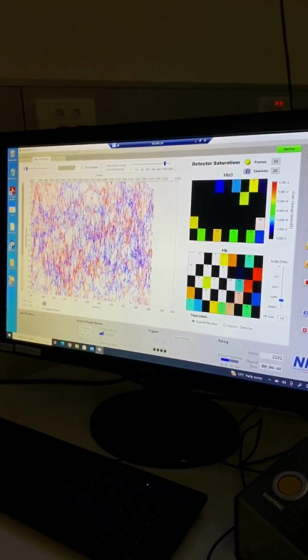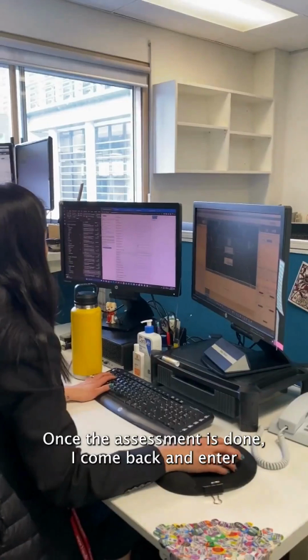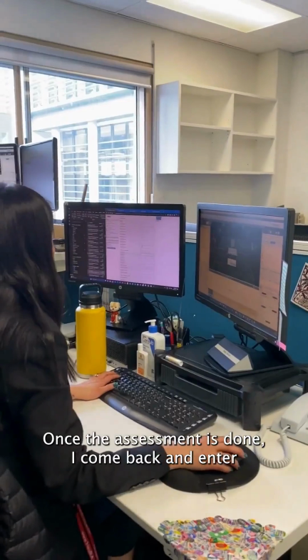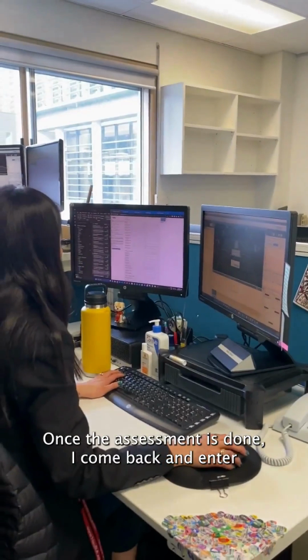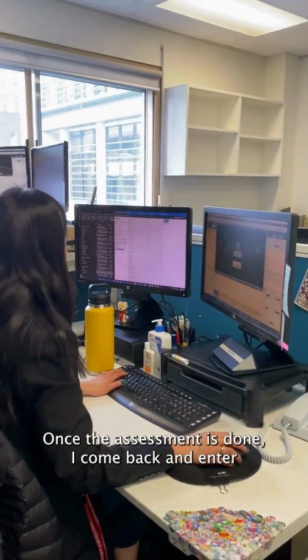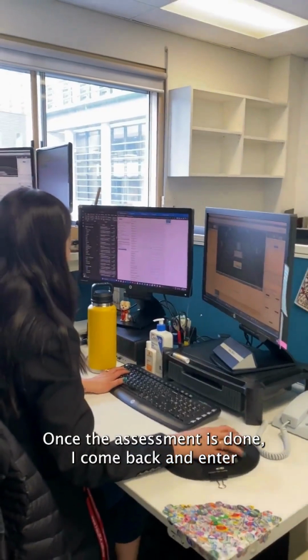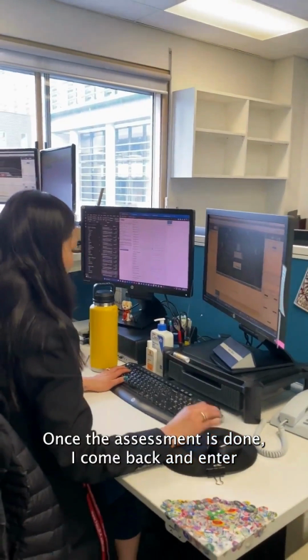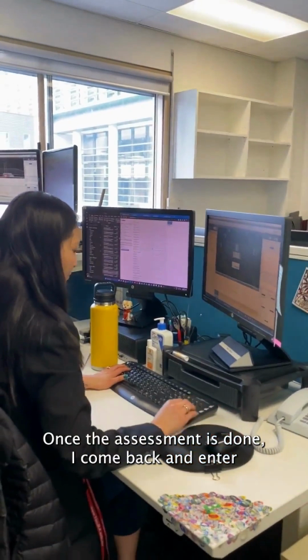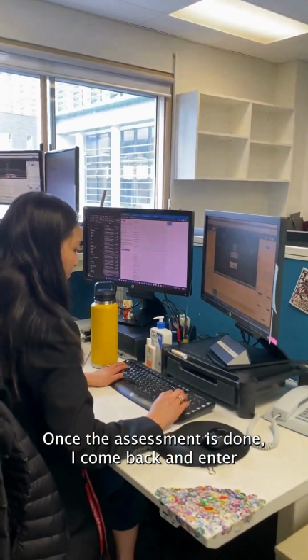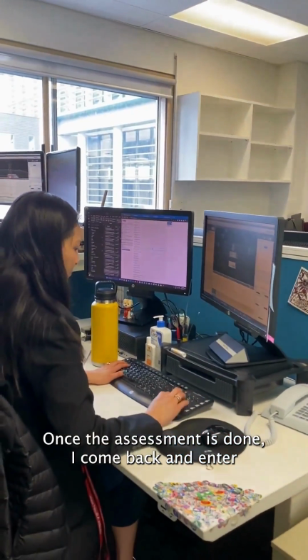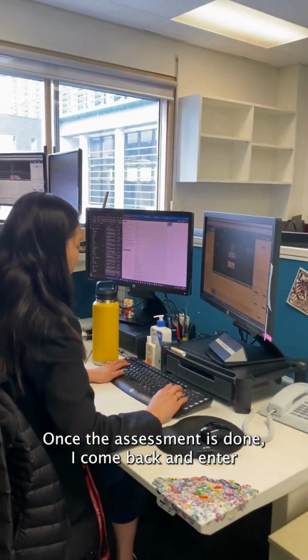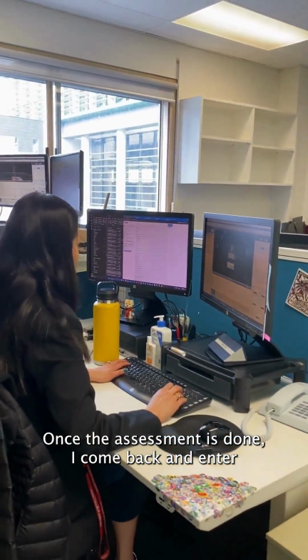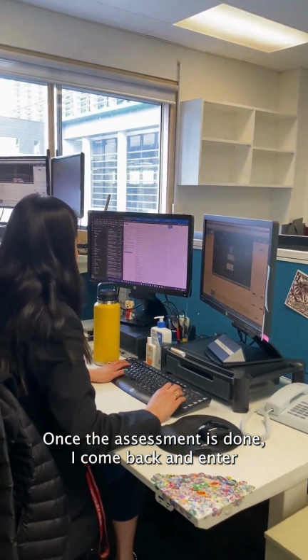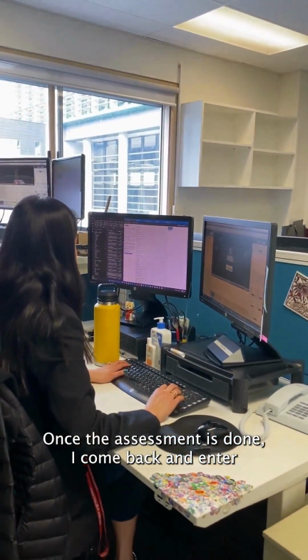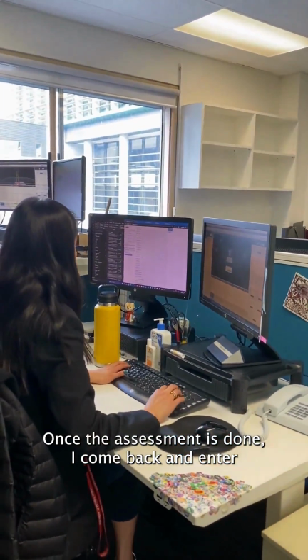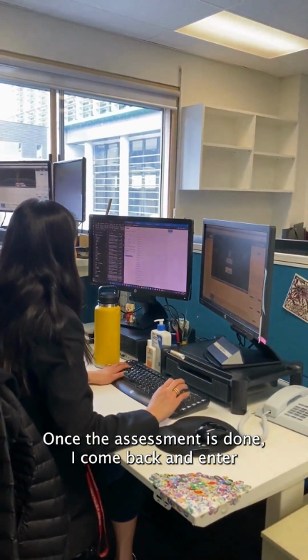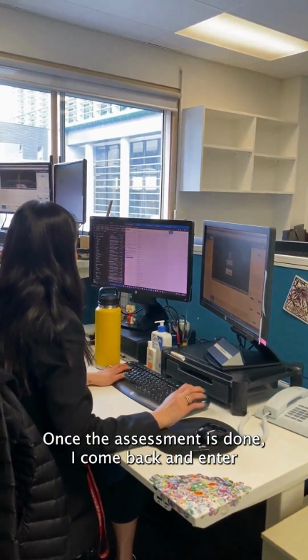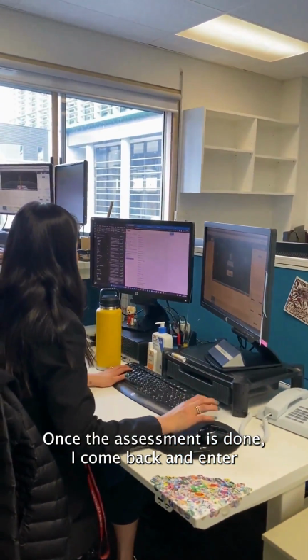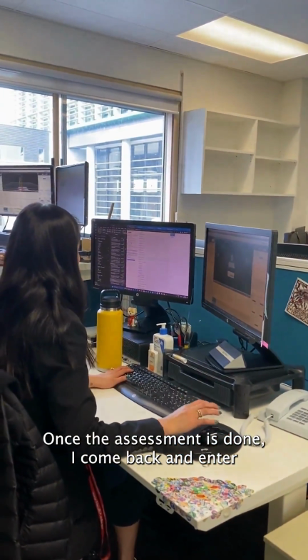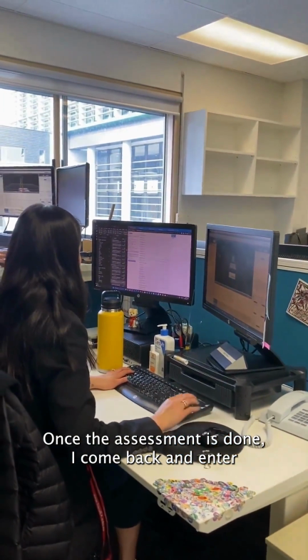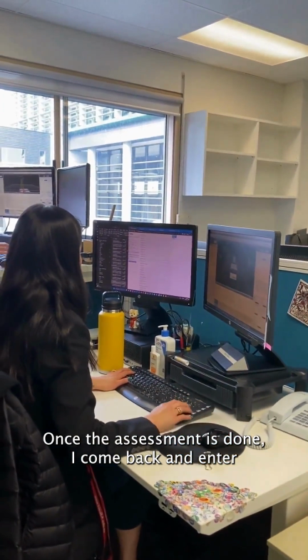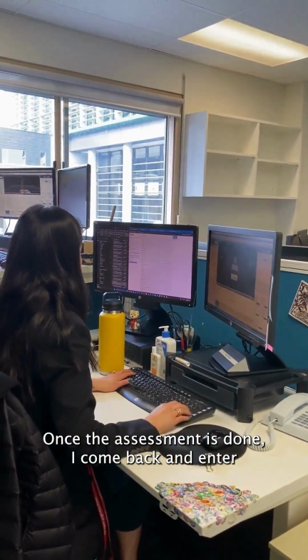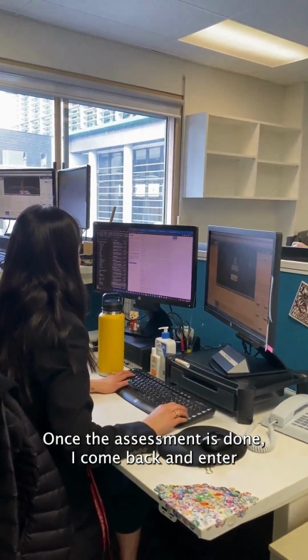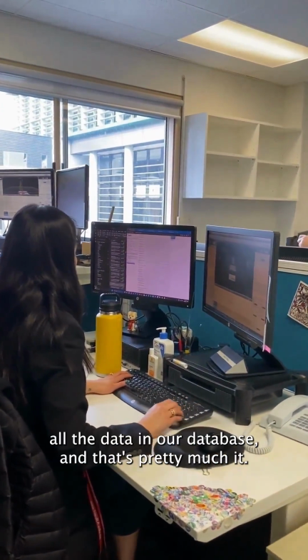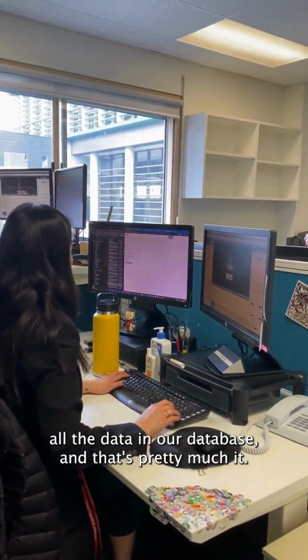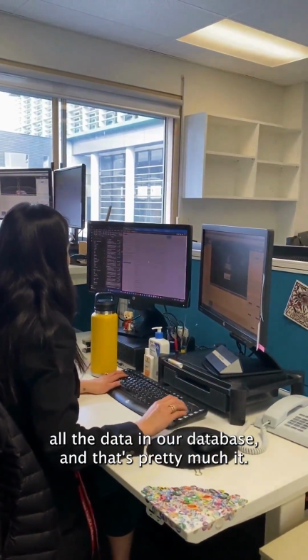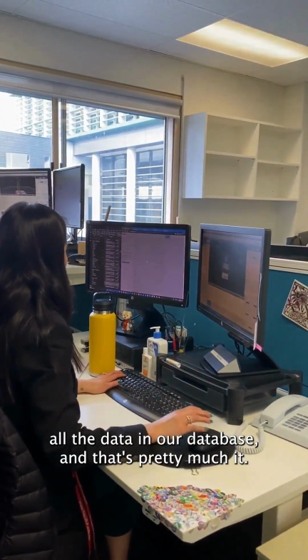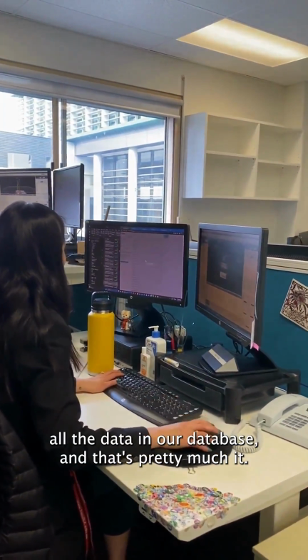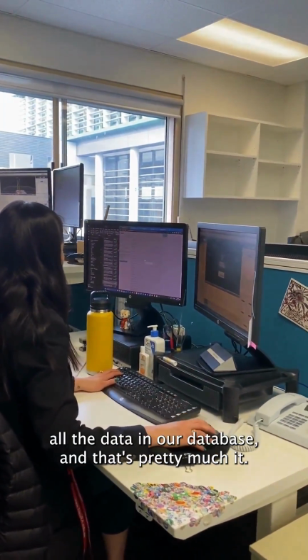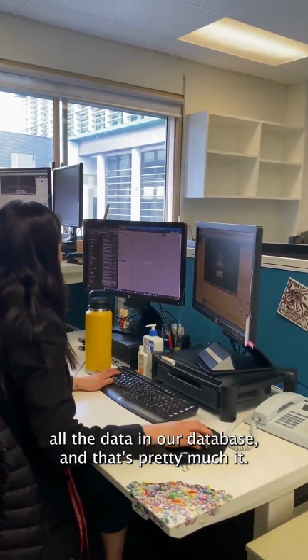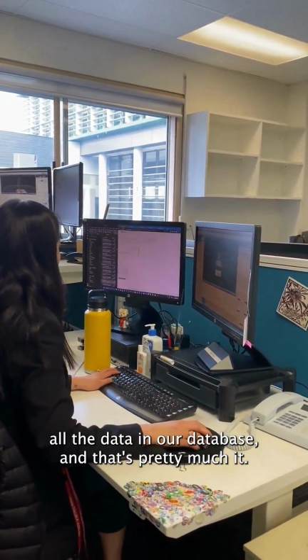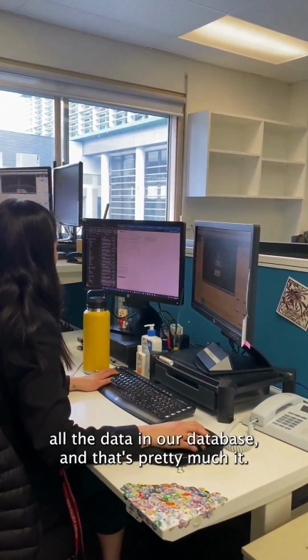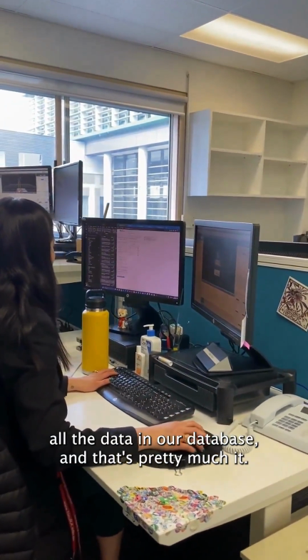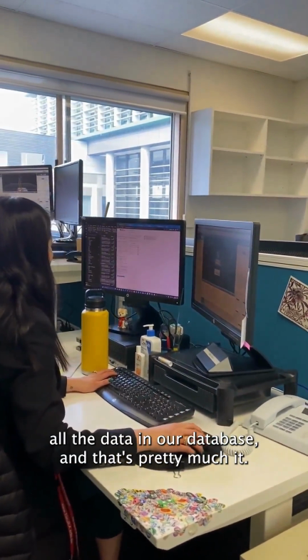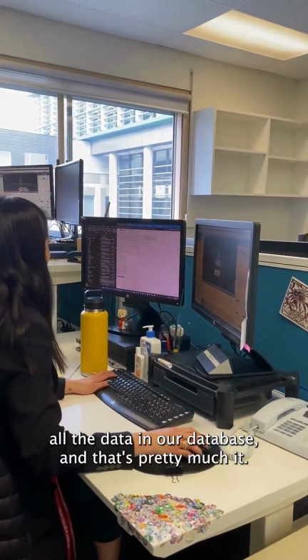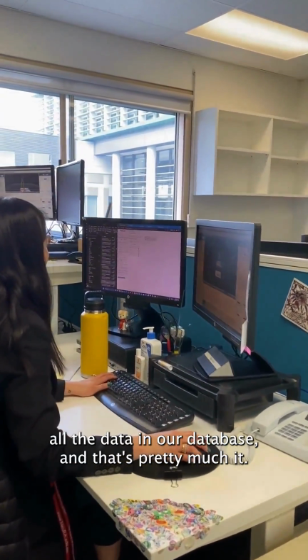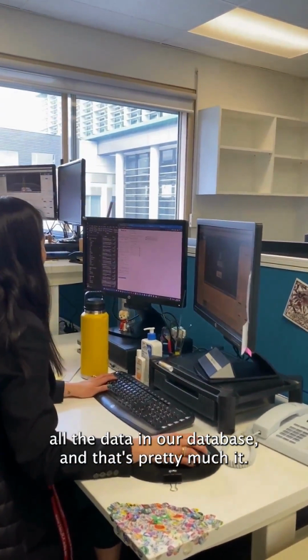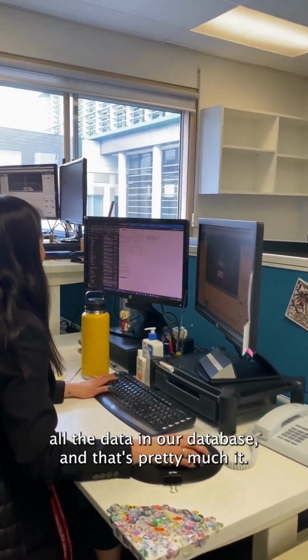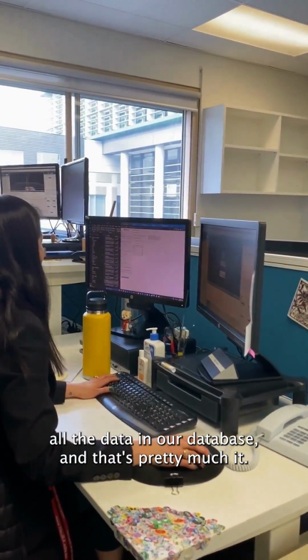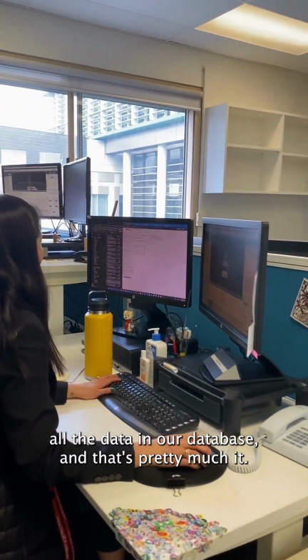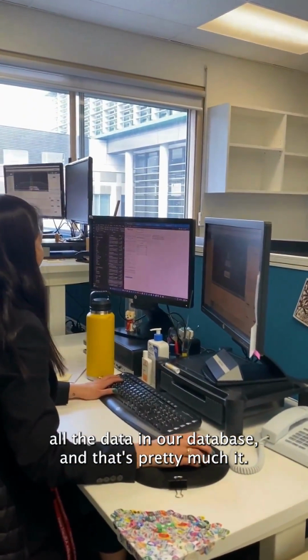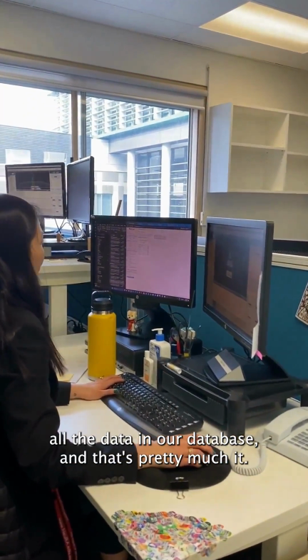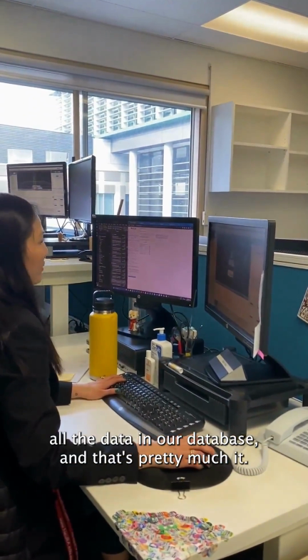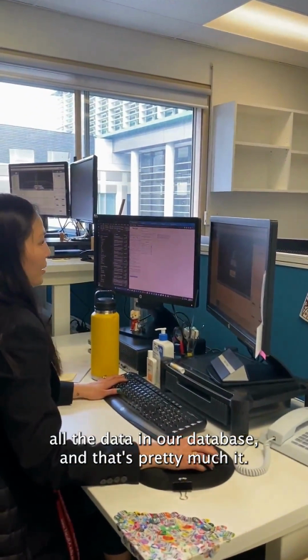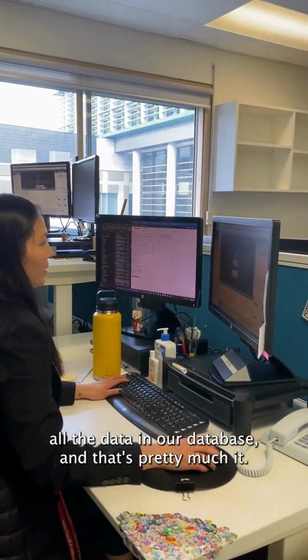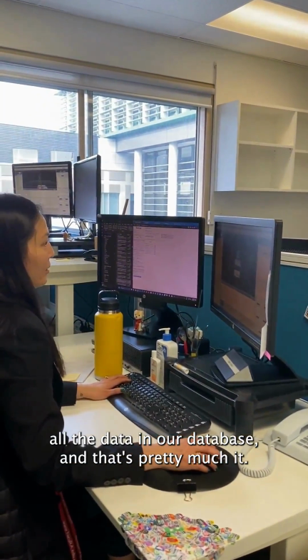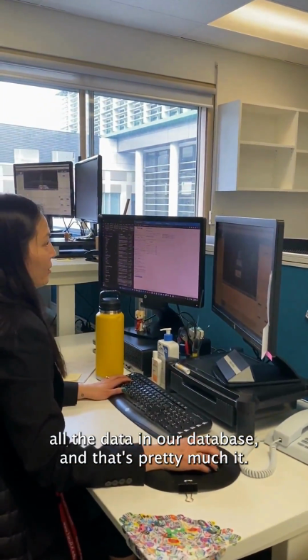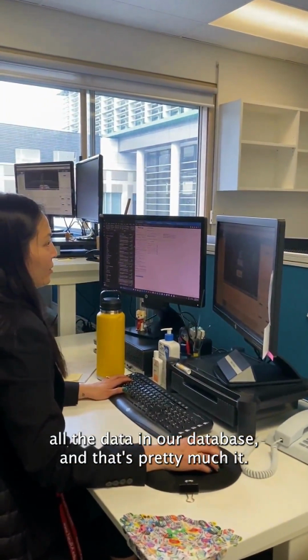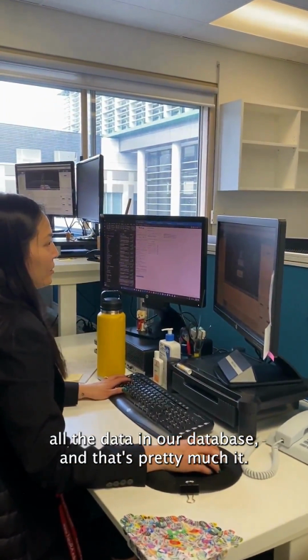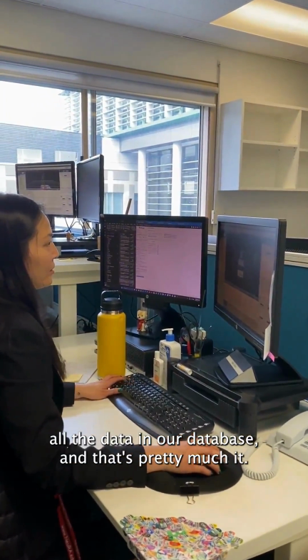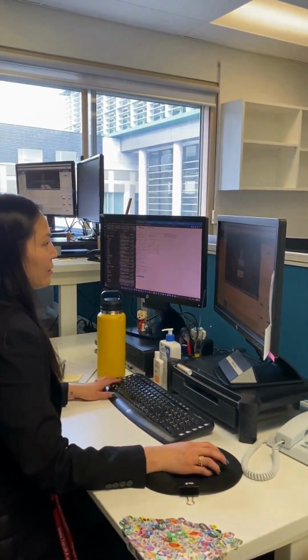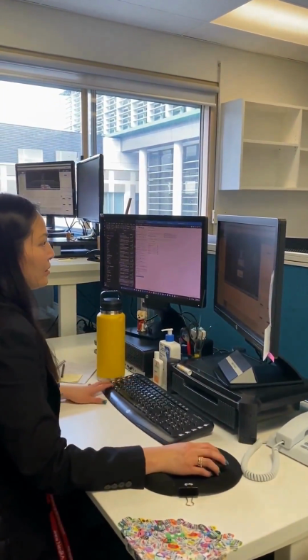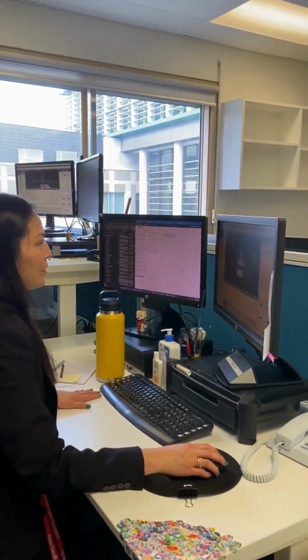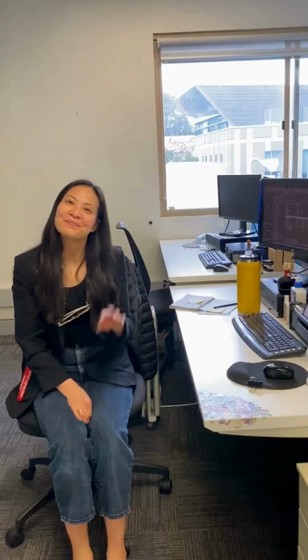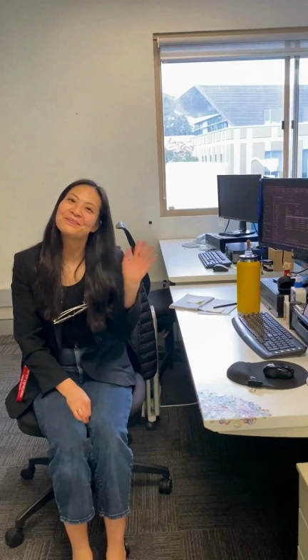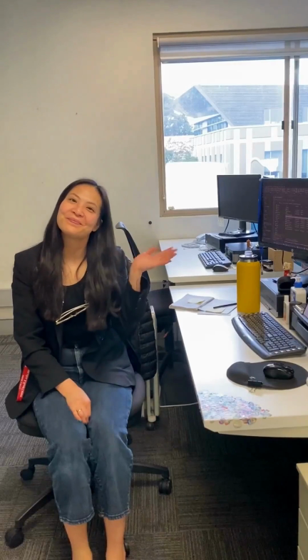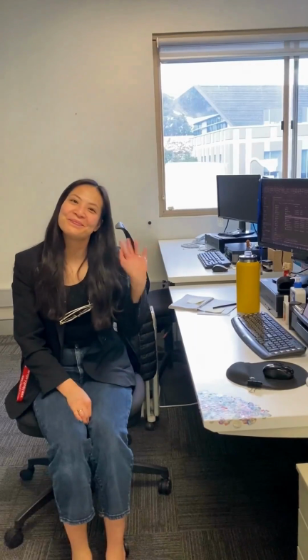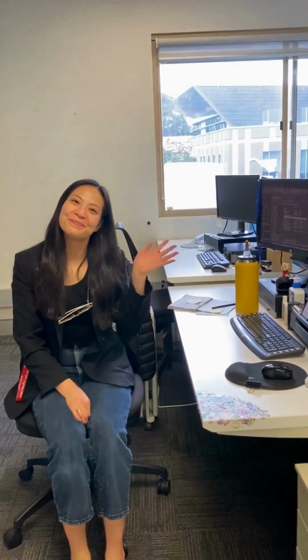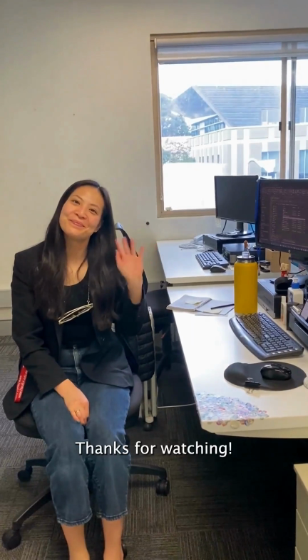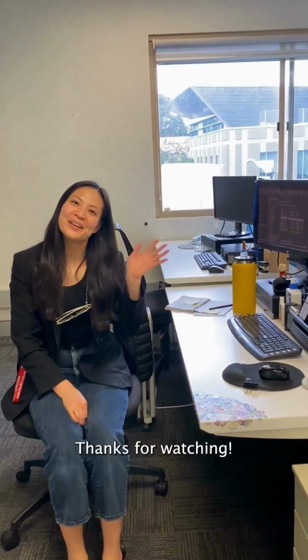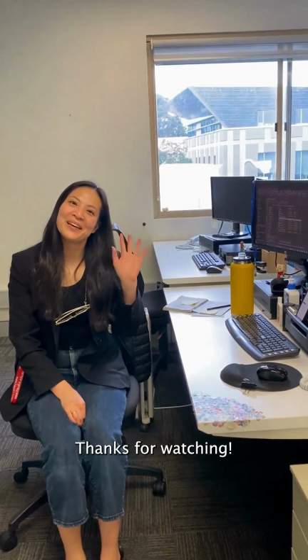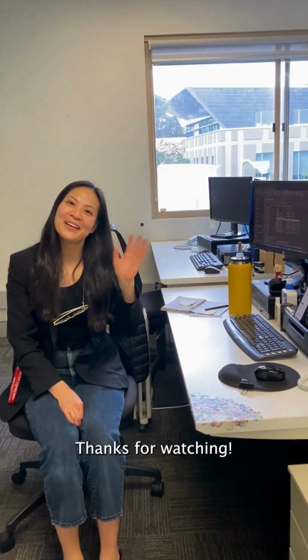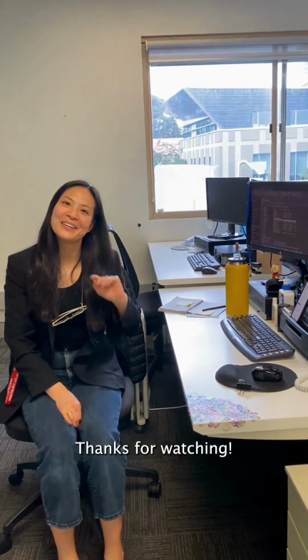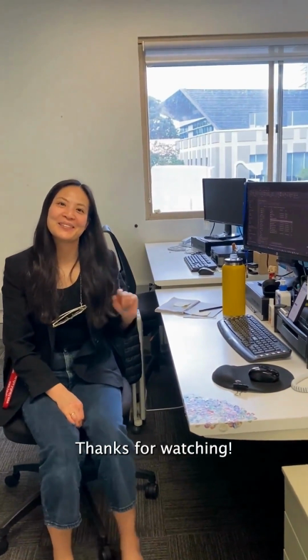Once the assessment is done, I come back and enter all the data in our database, and that's pretty much it. Thanks for watching!